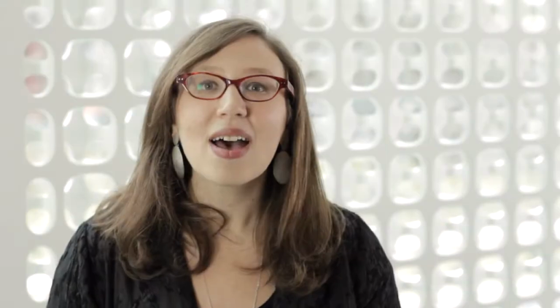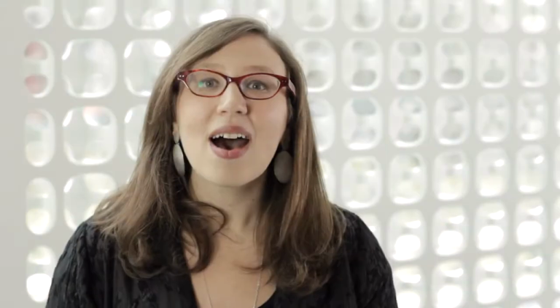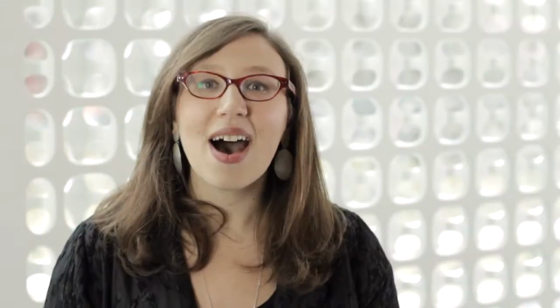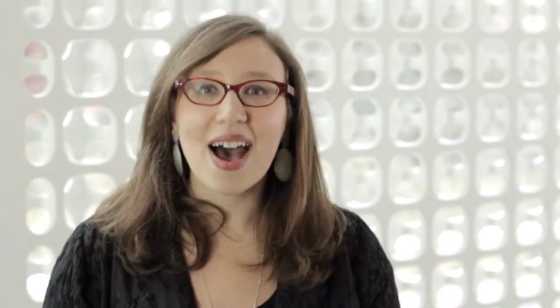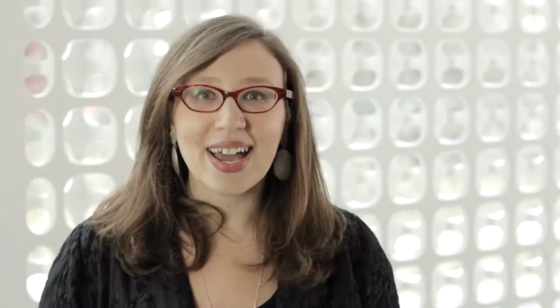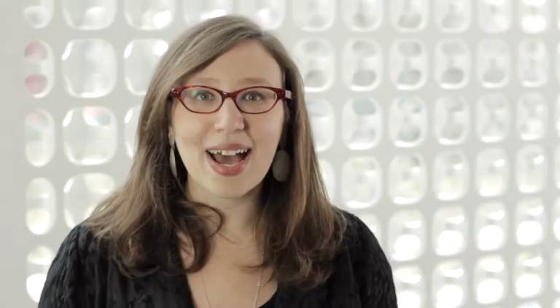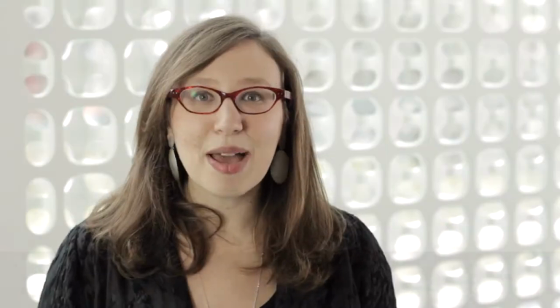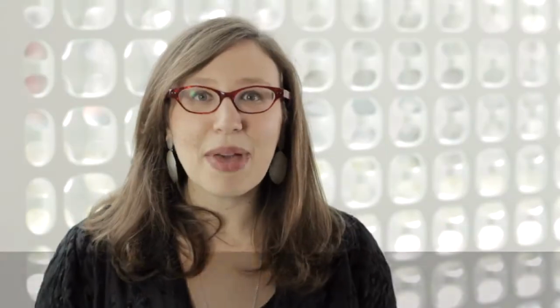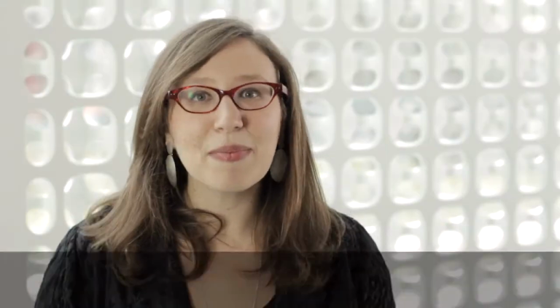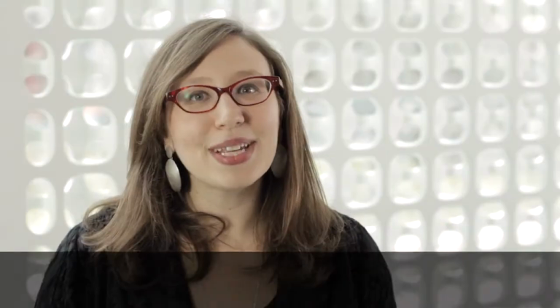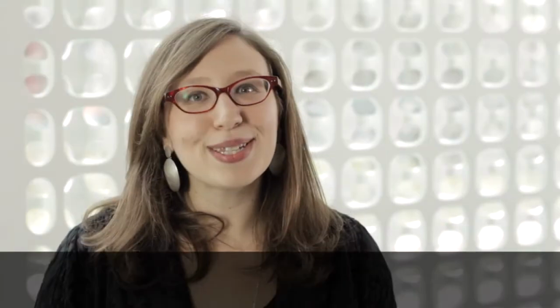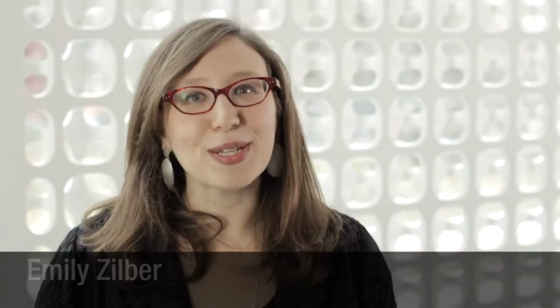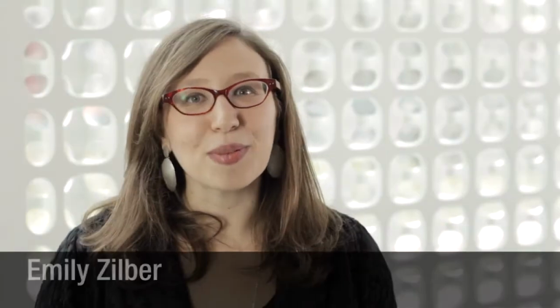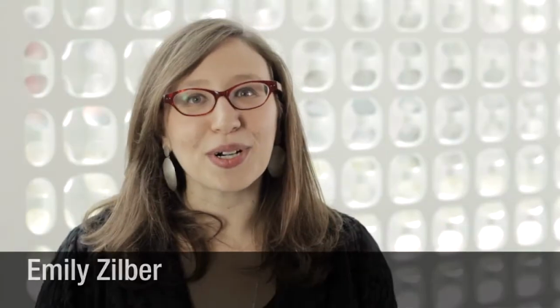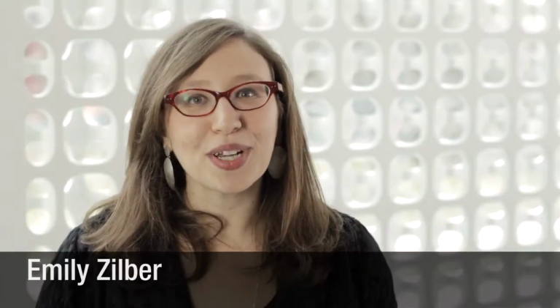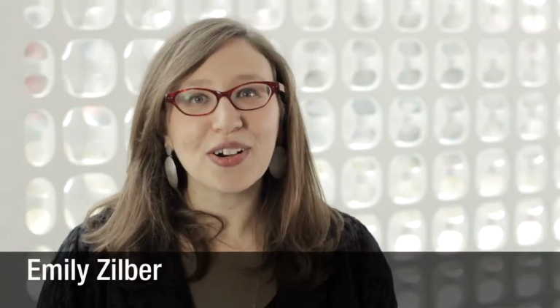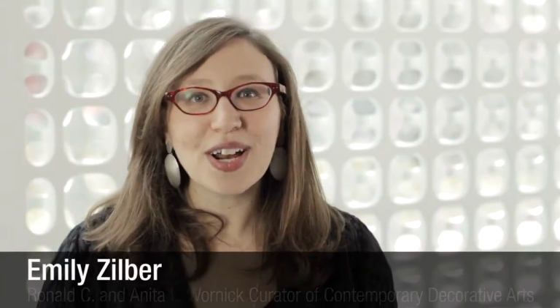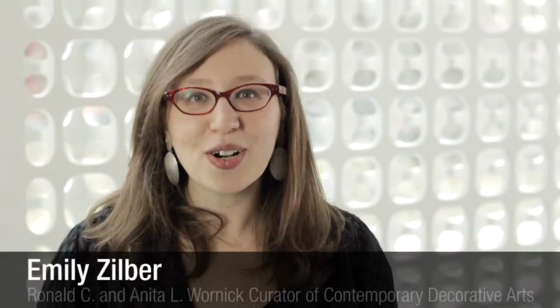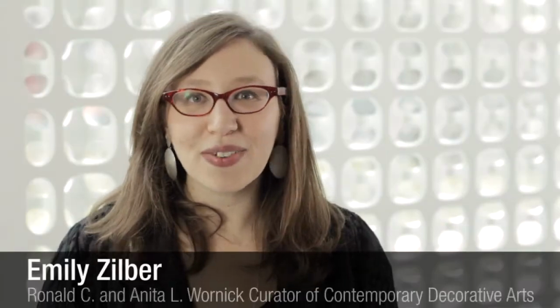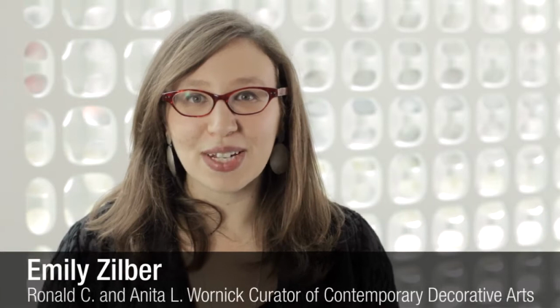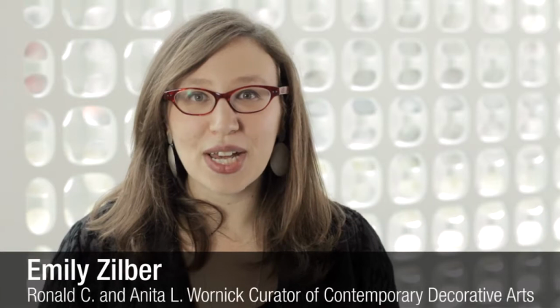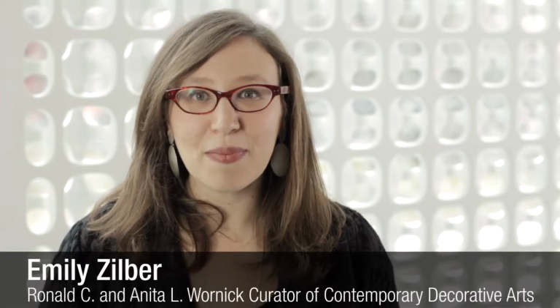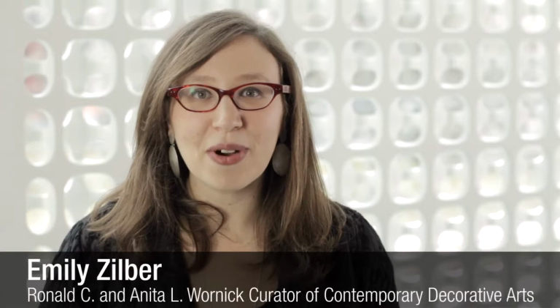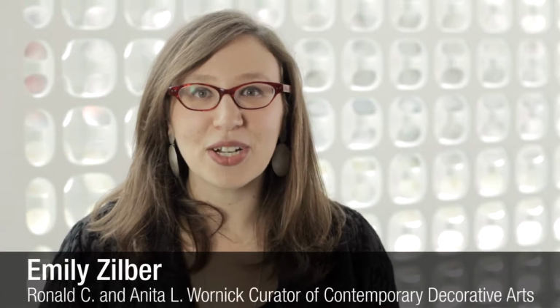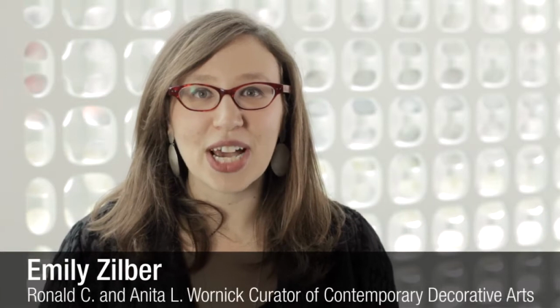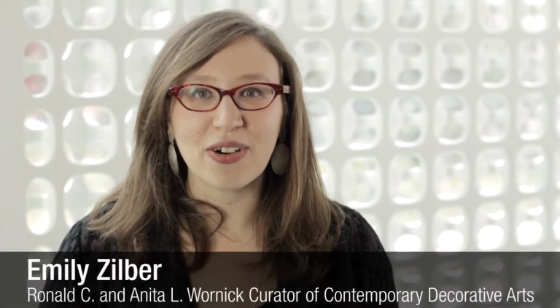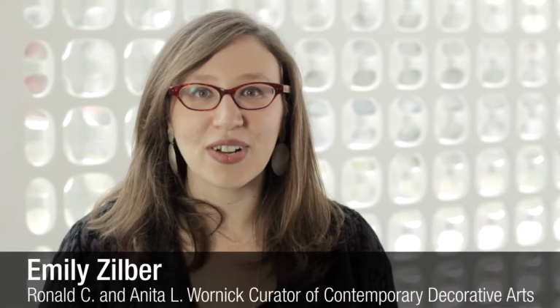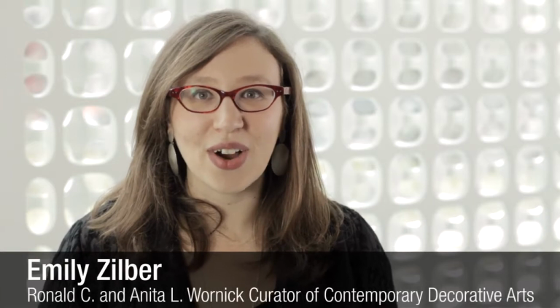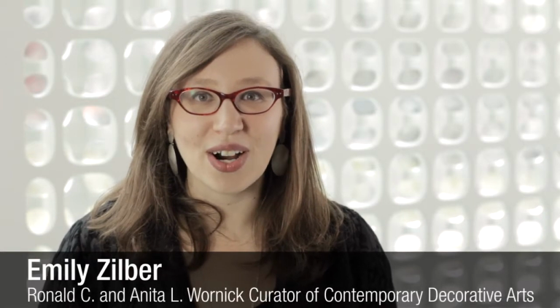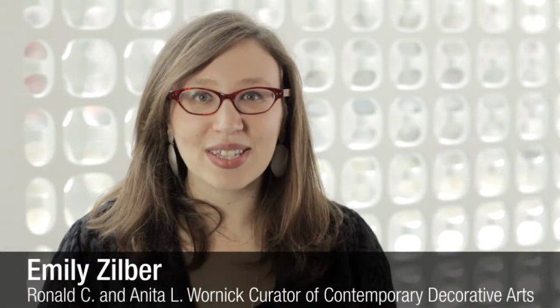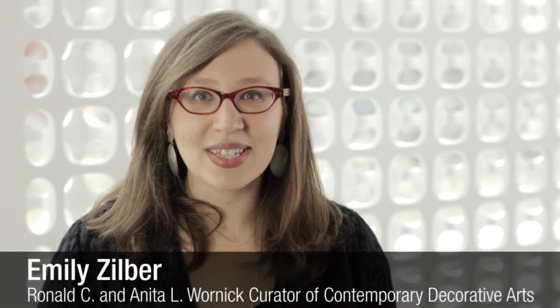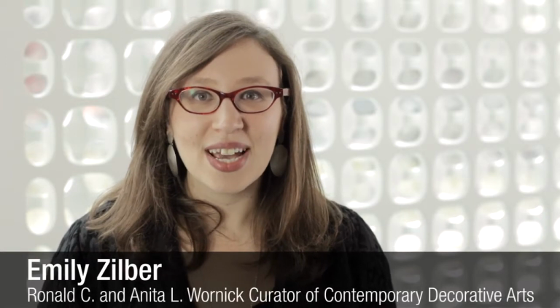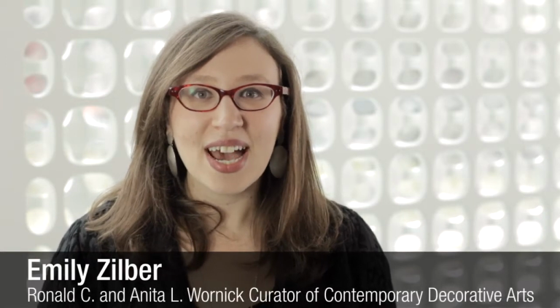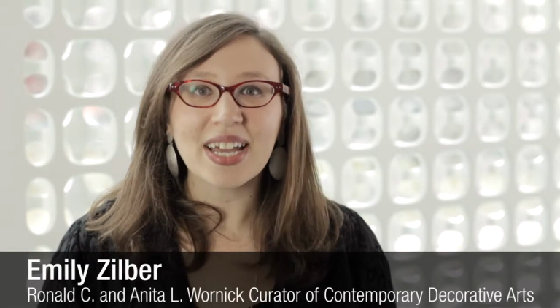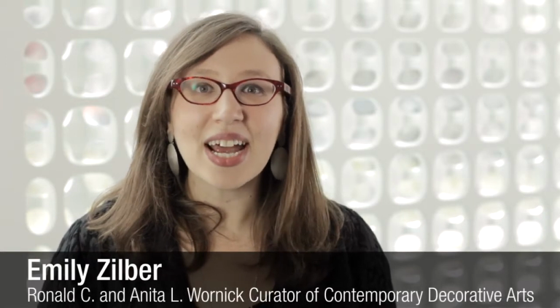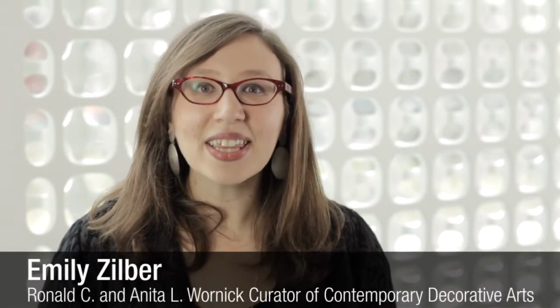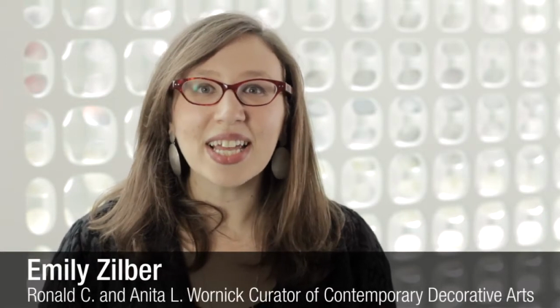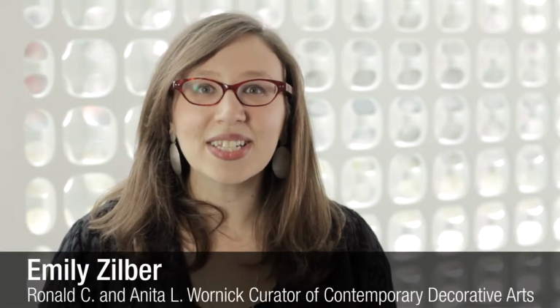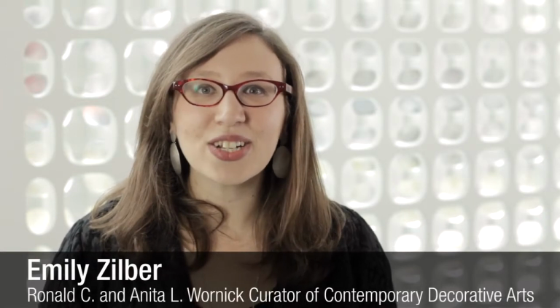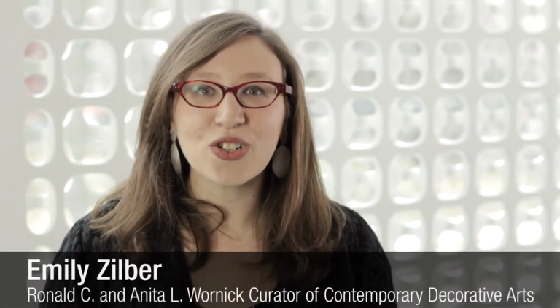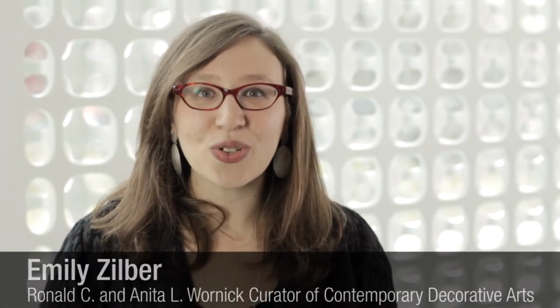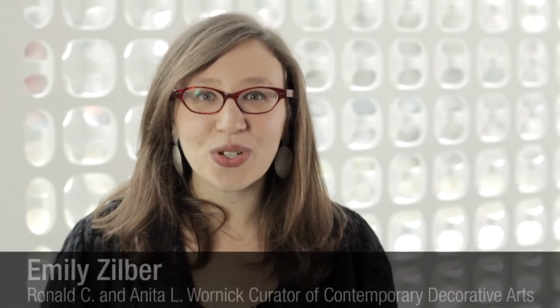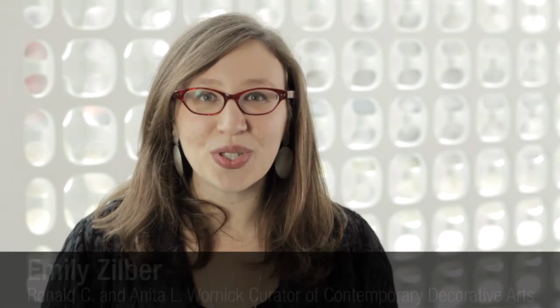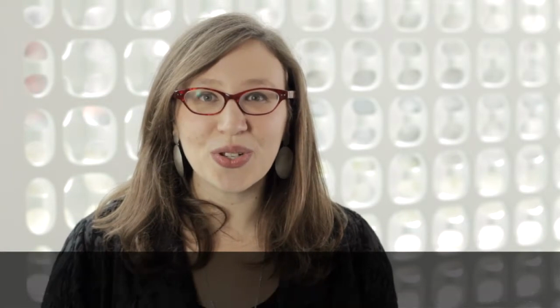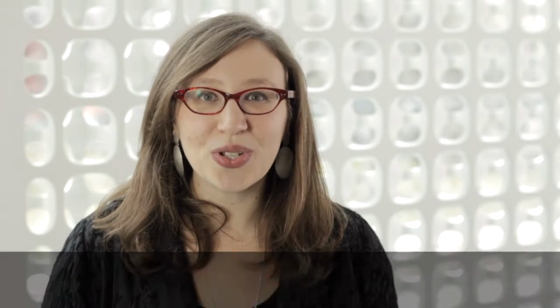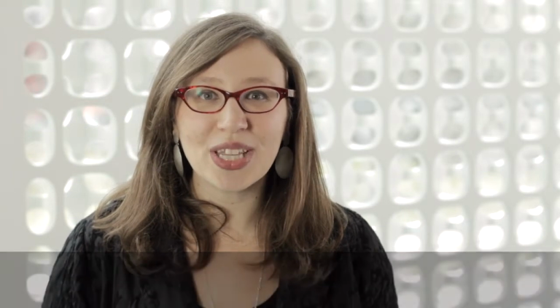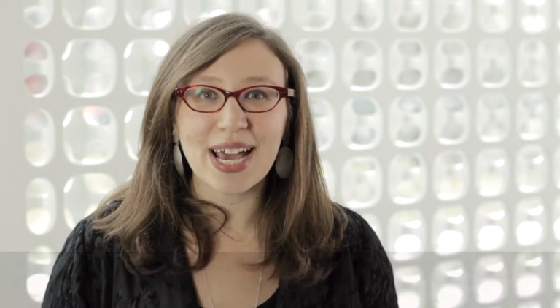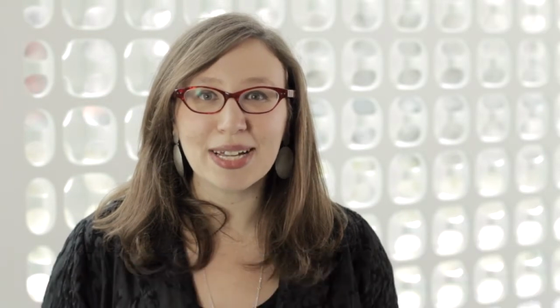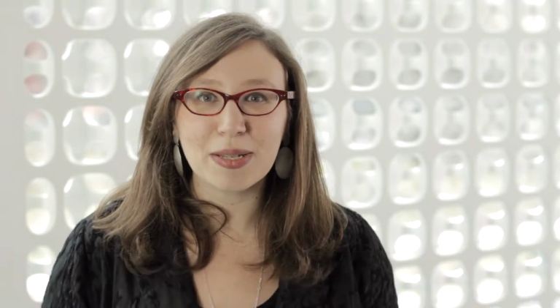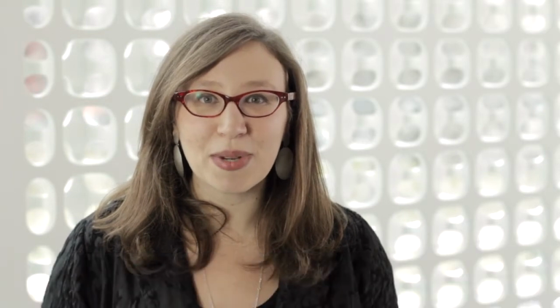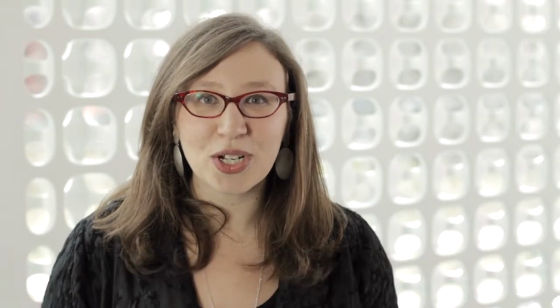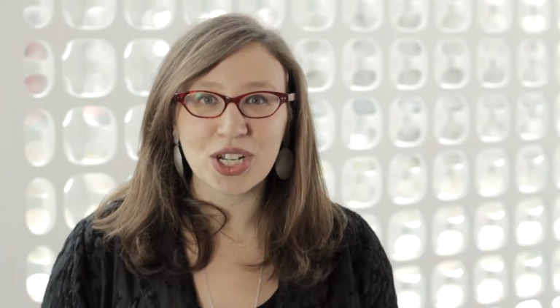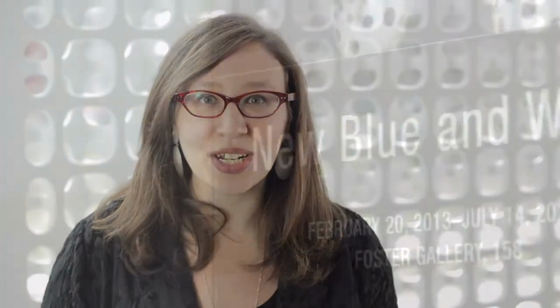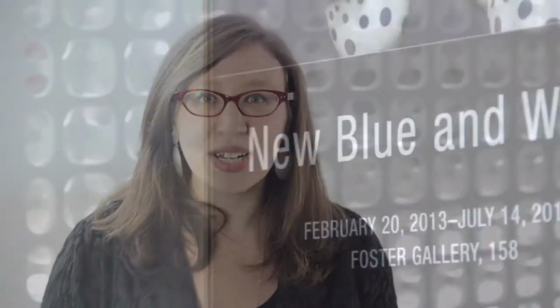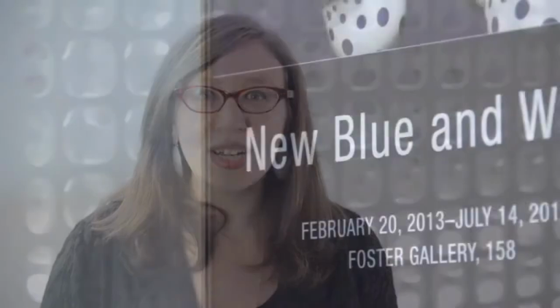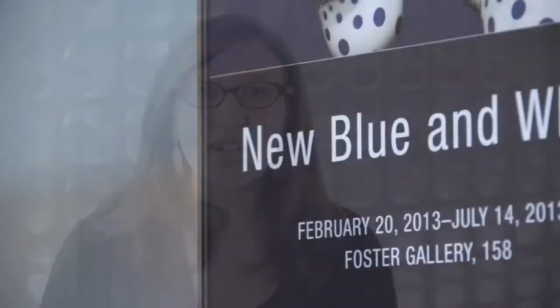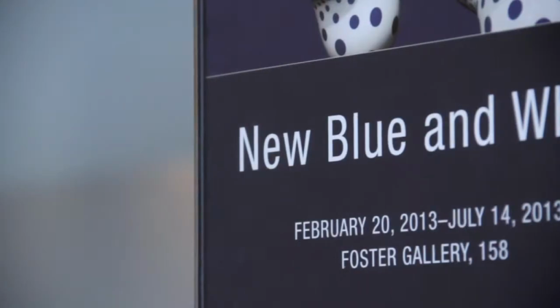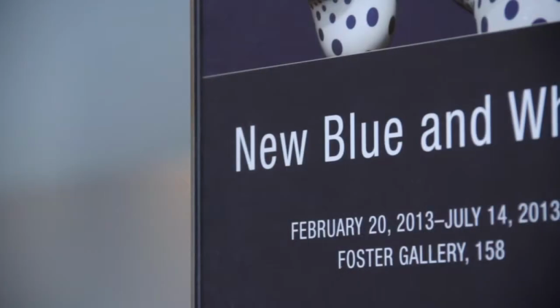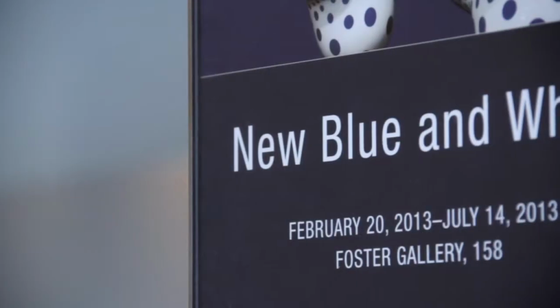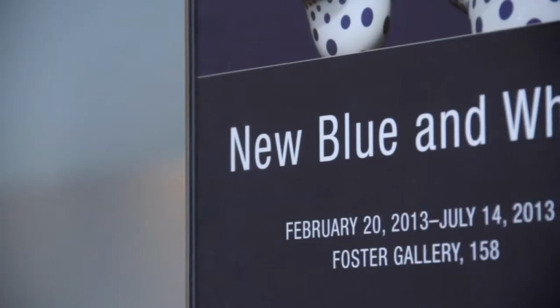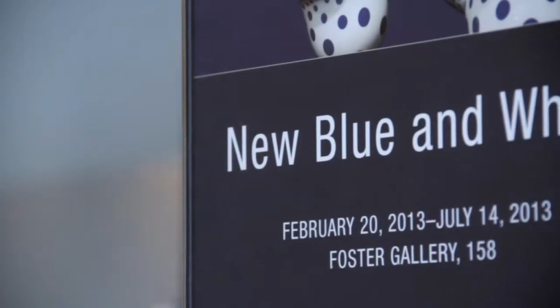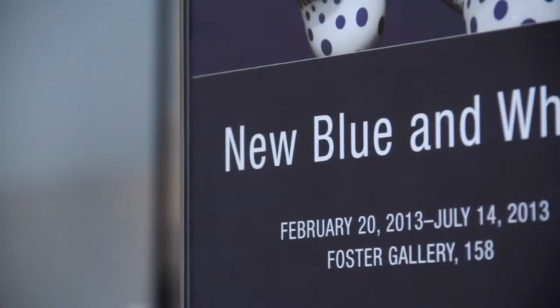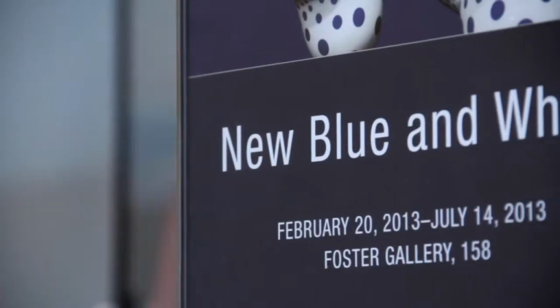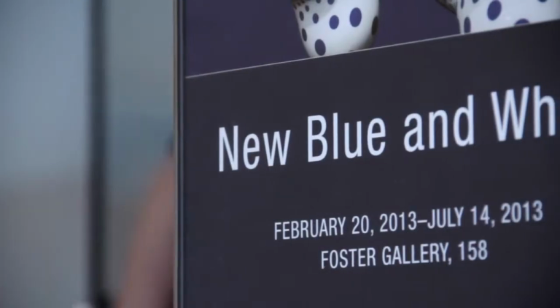Hi, I'm Emily Zilber, Curator of Contemporary Decorative Arts, and I'd like to introduce you to the exhibition New Blue and White.